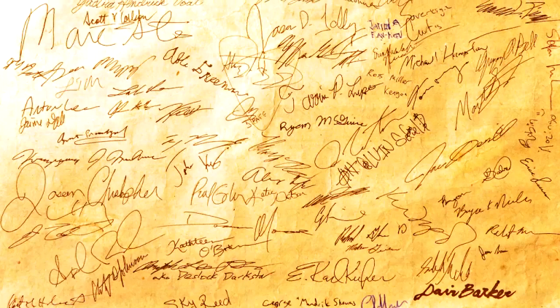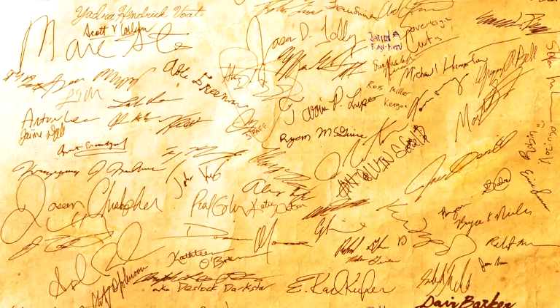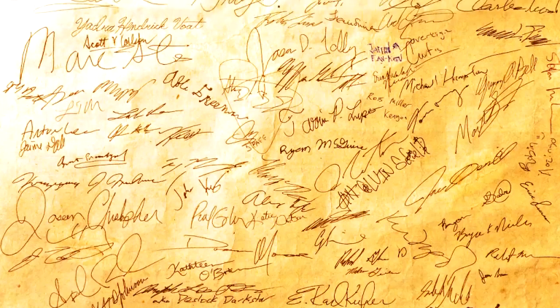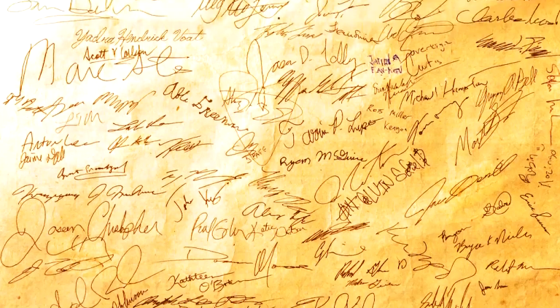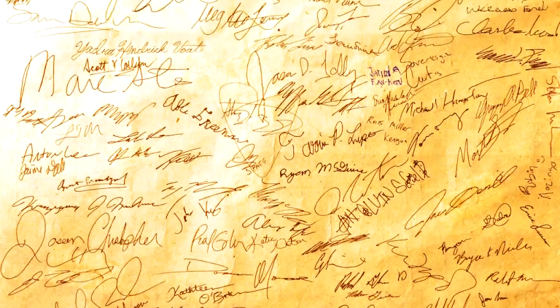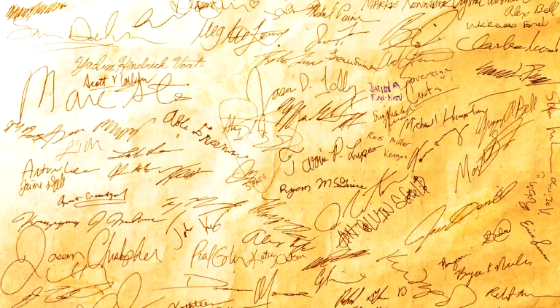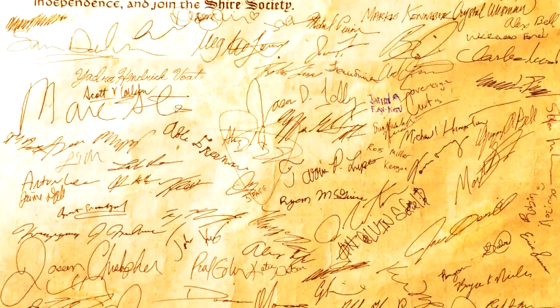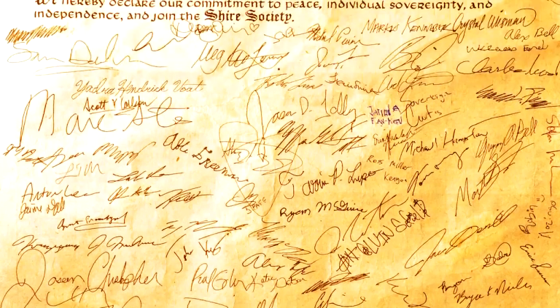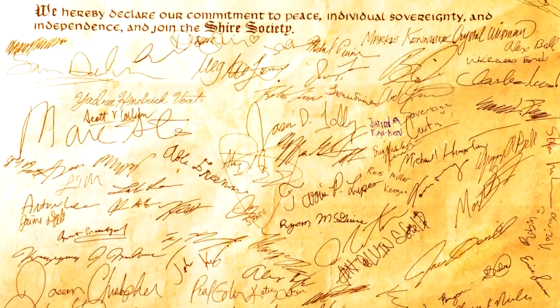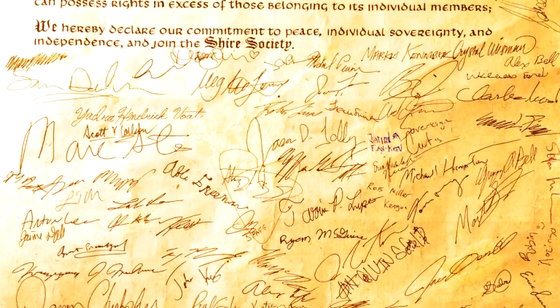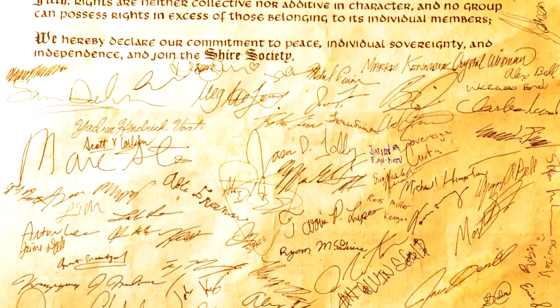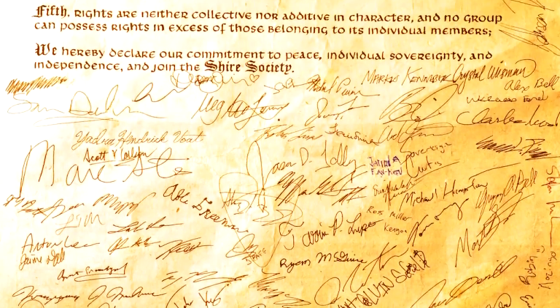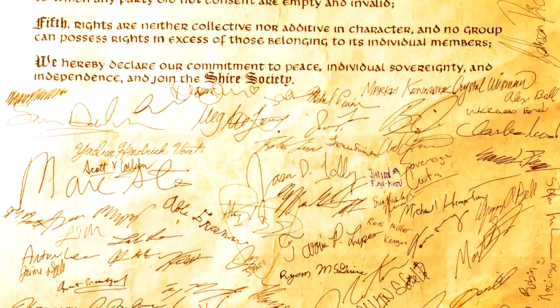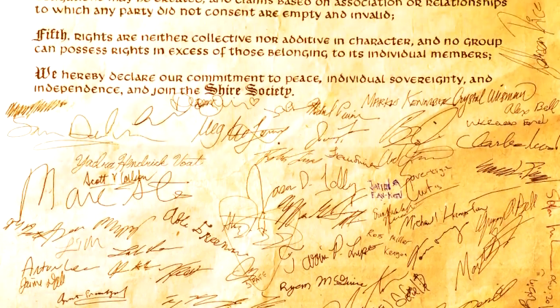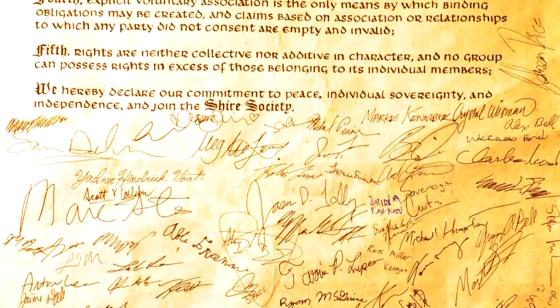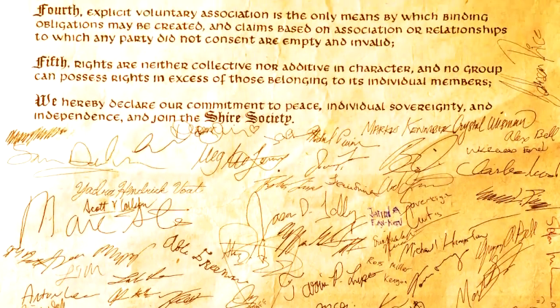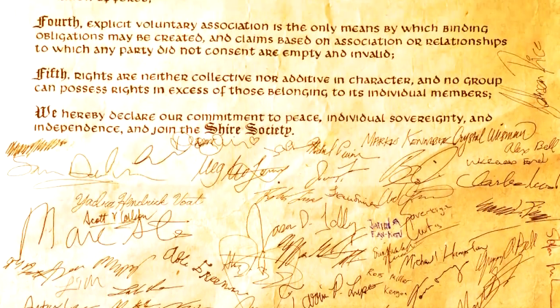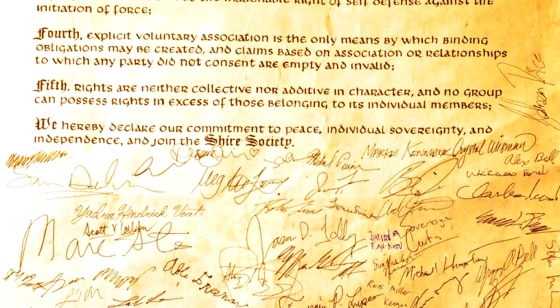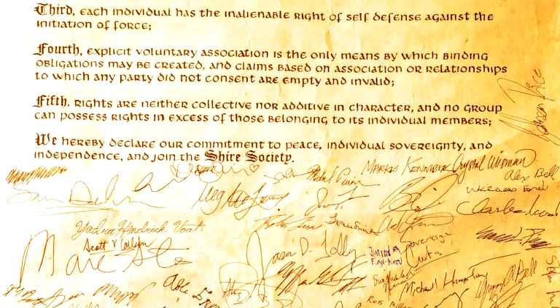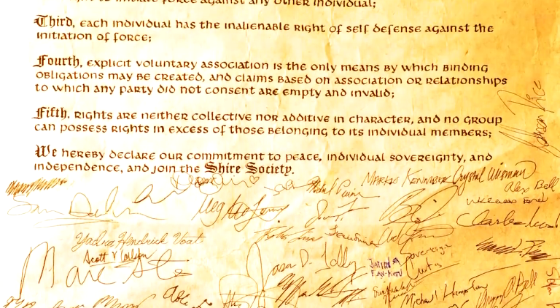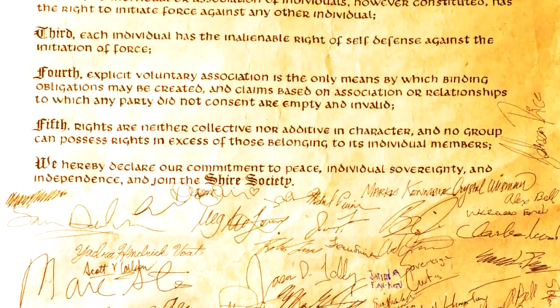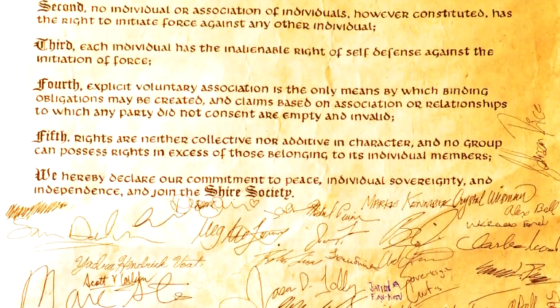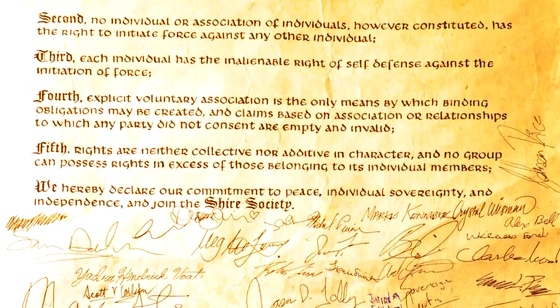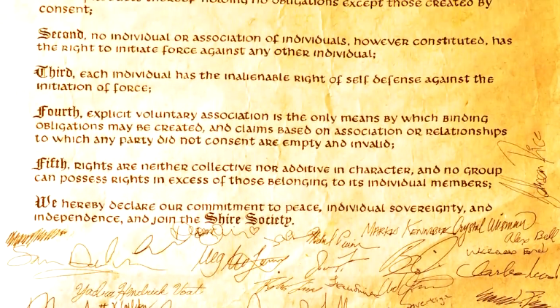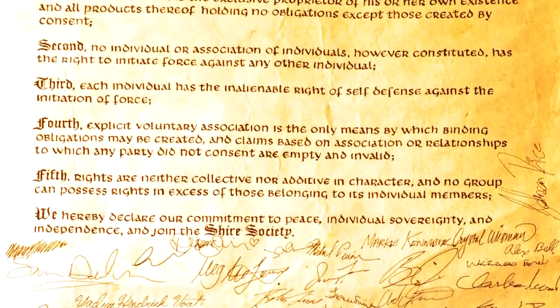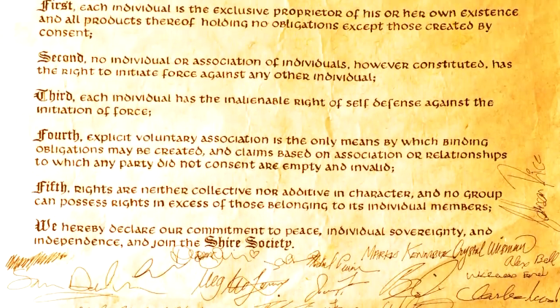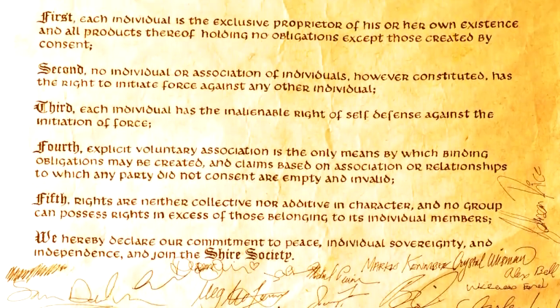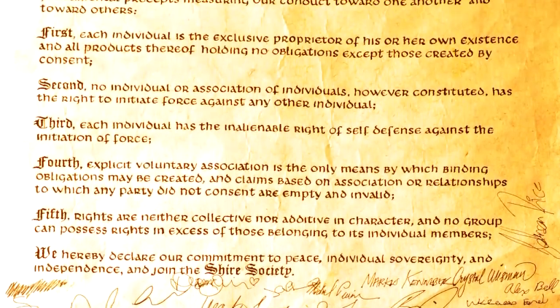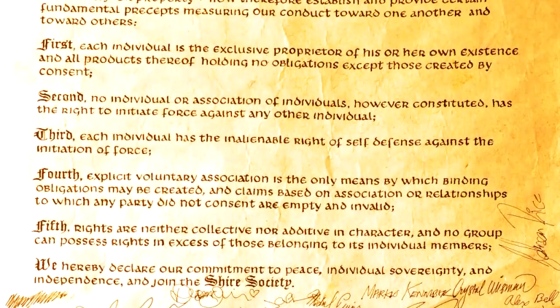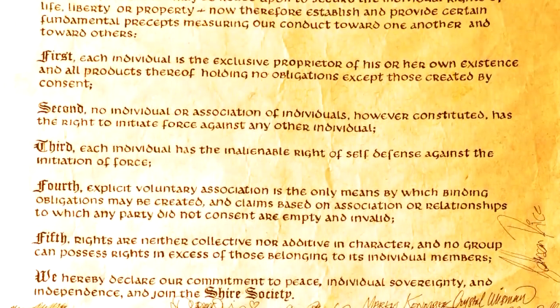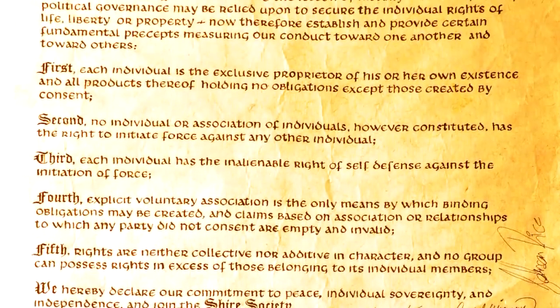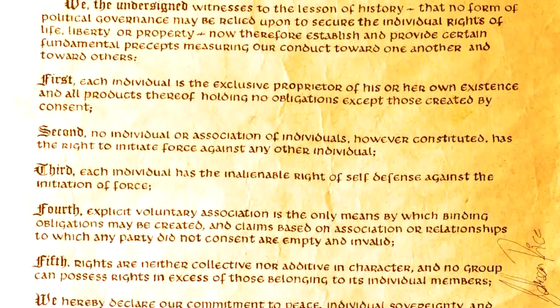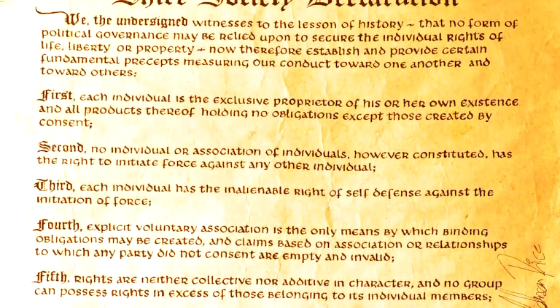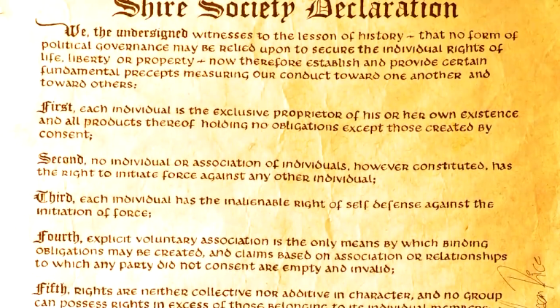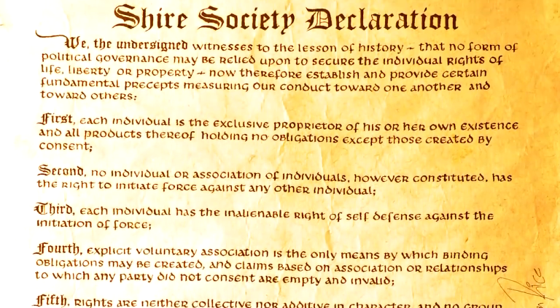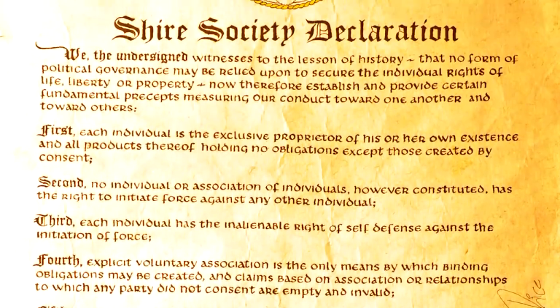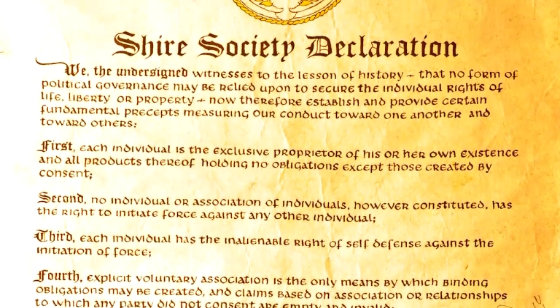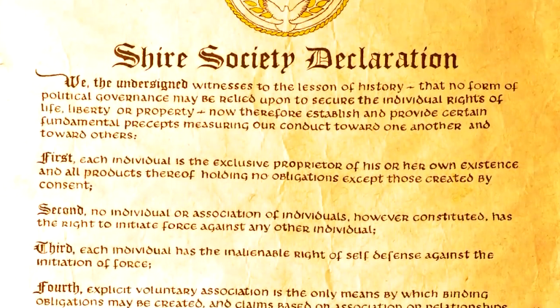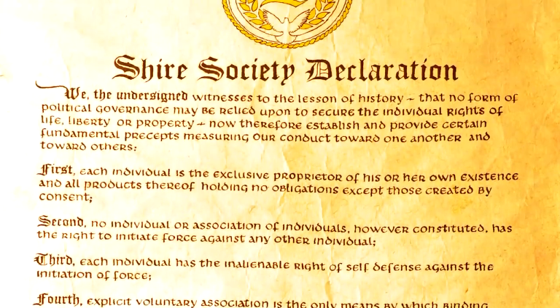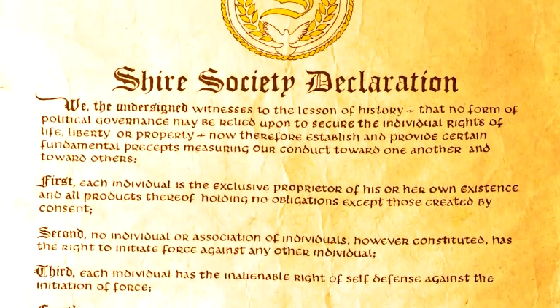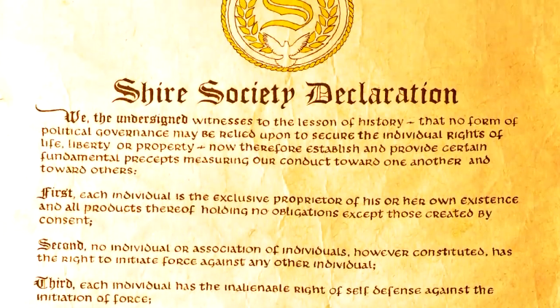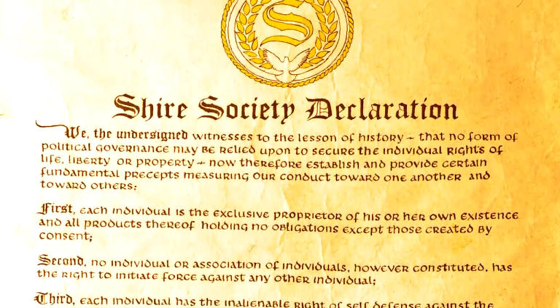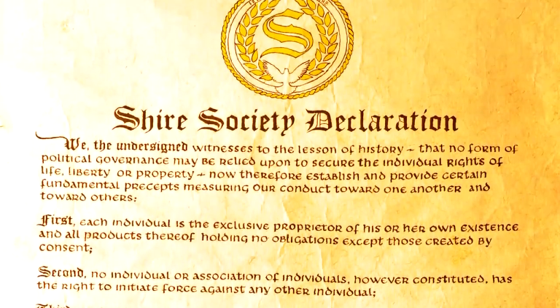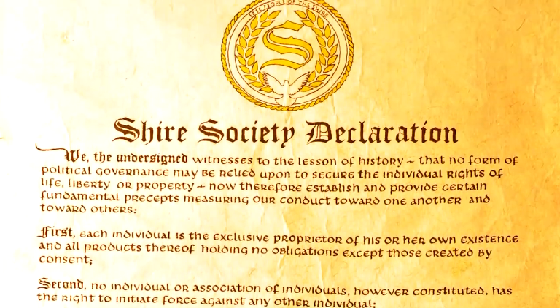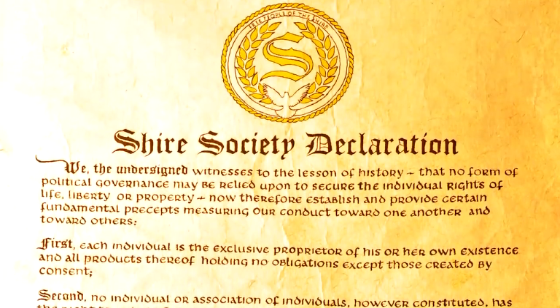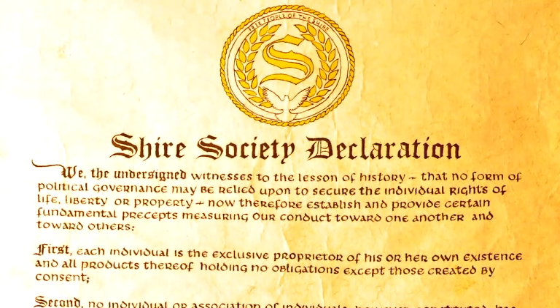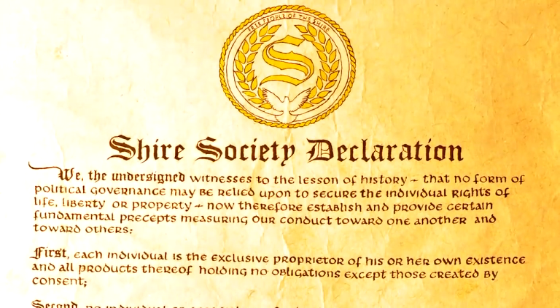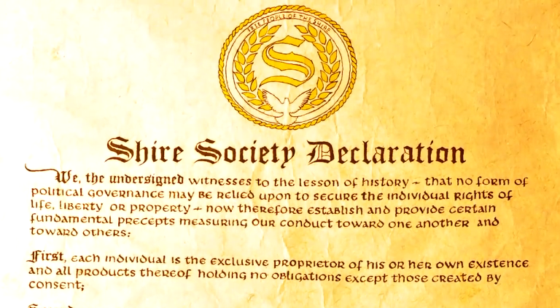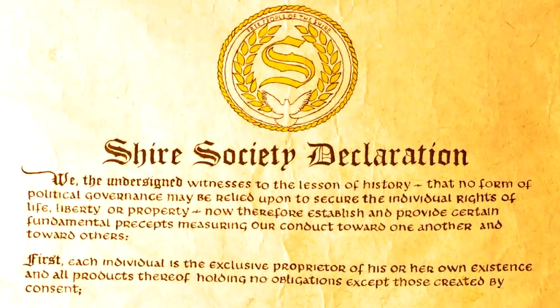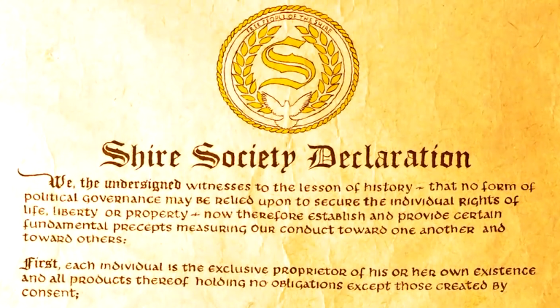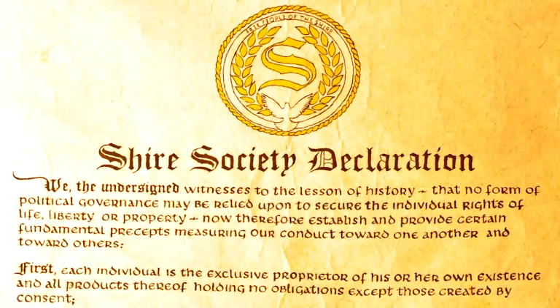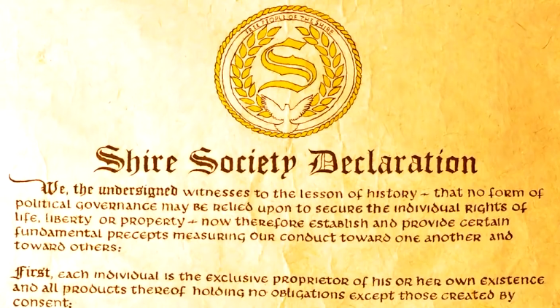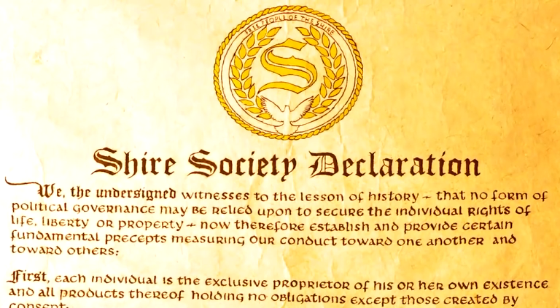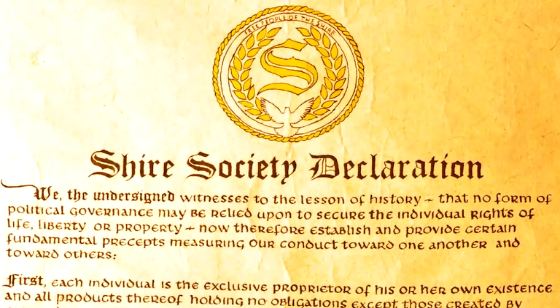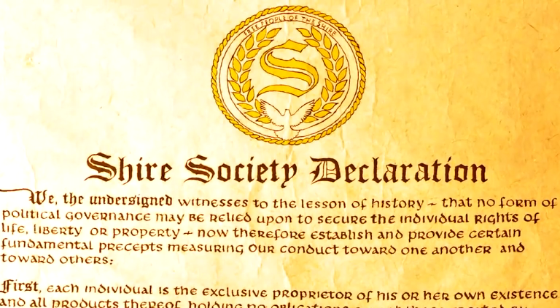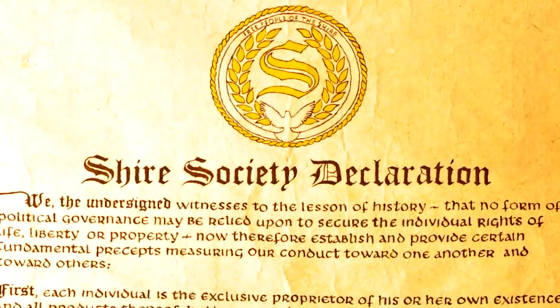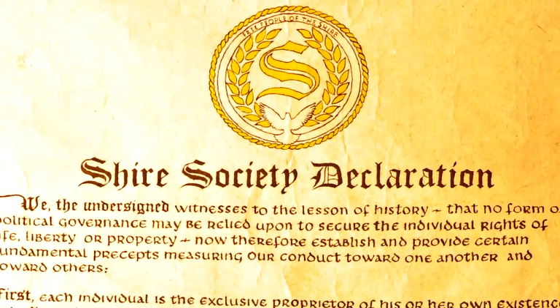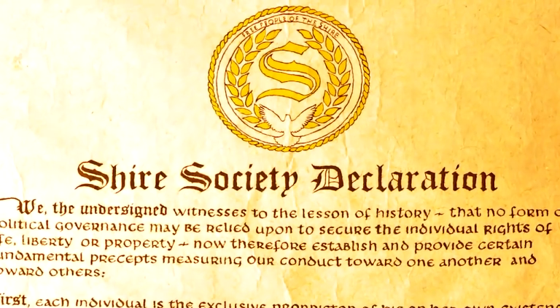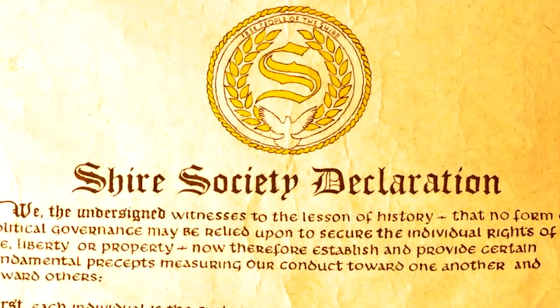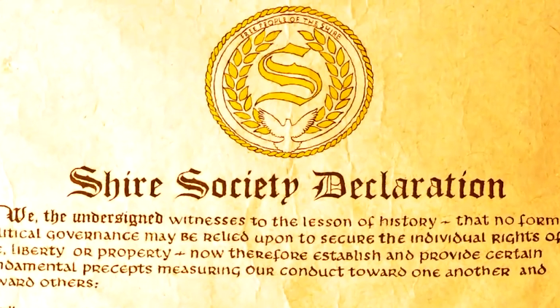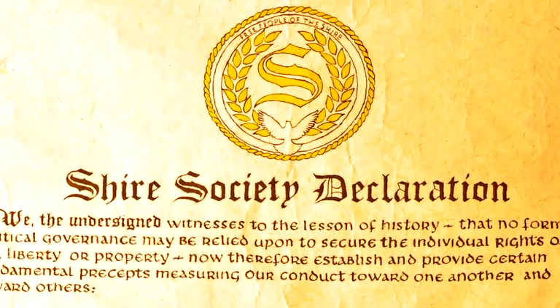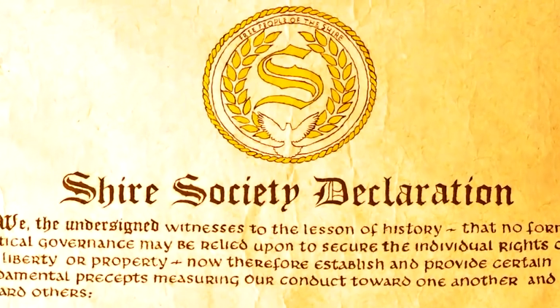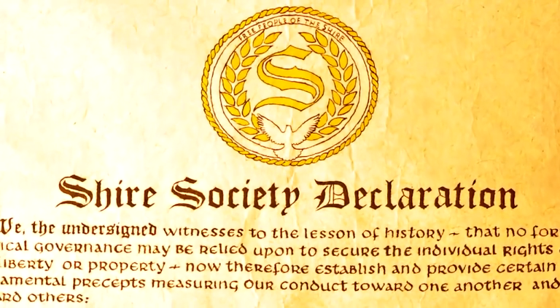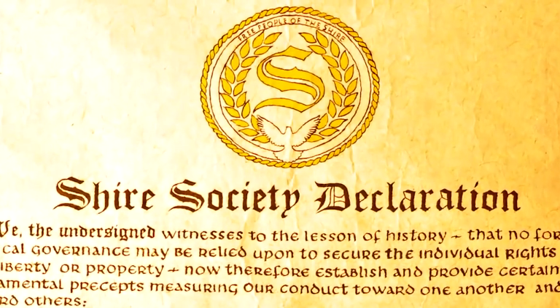If you love liberty, declare your independence by signing the Shire Society Declaration at ShireSociety.com.